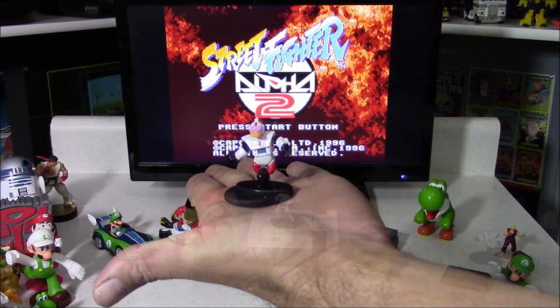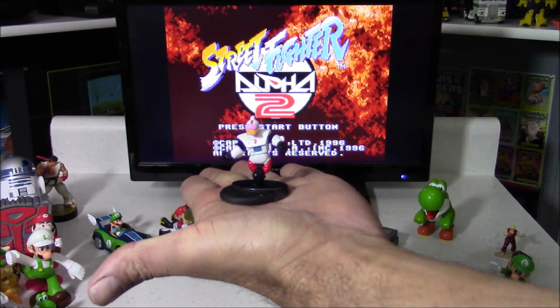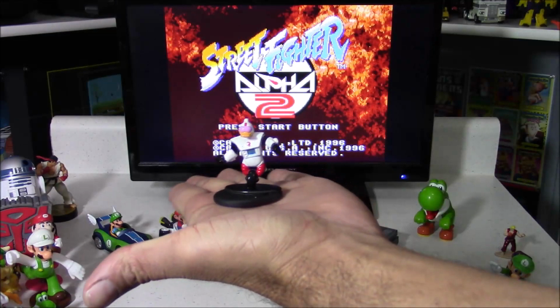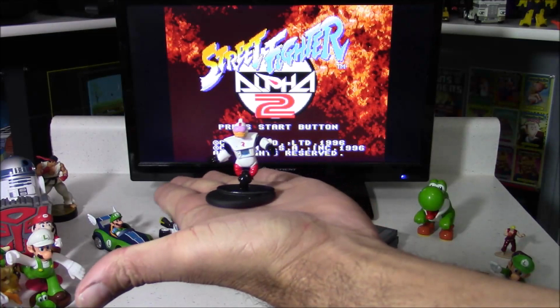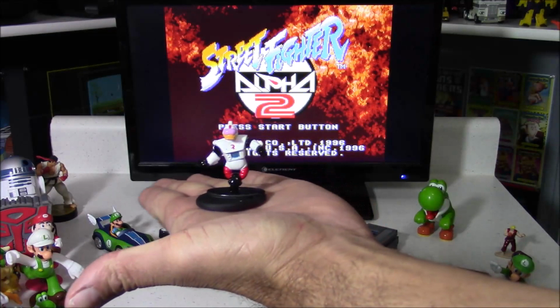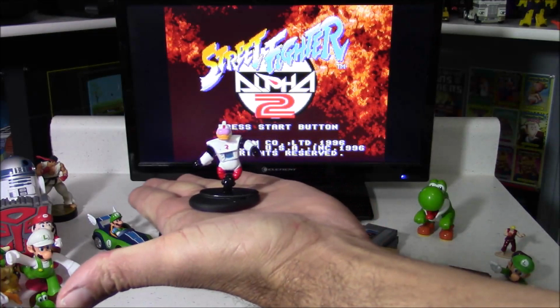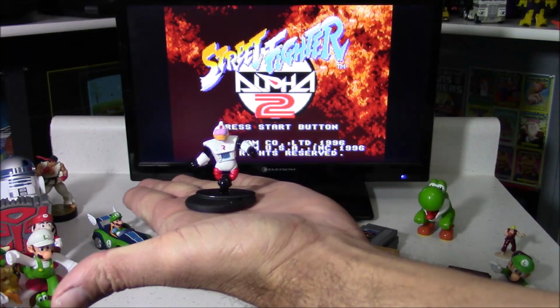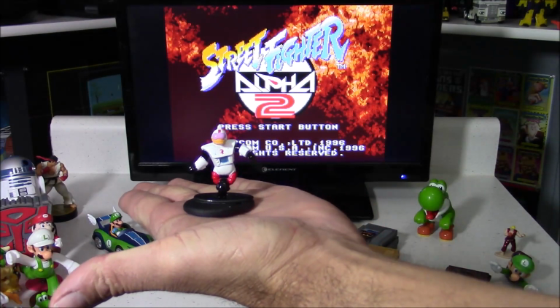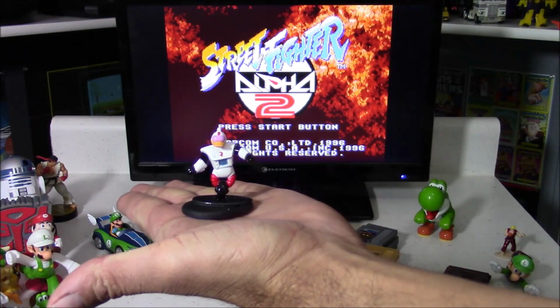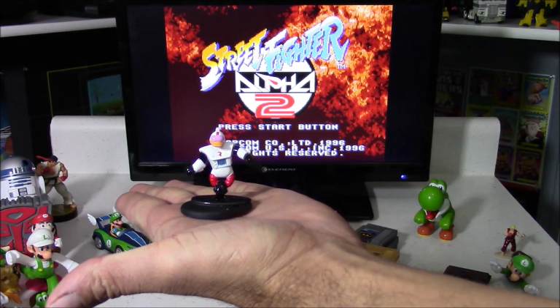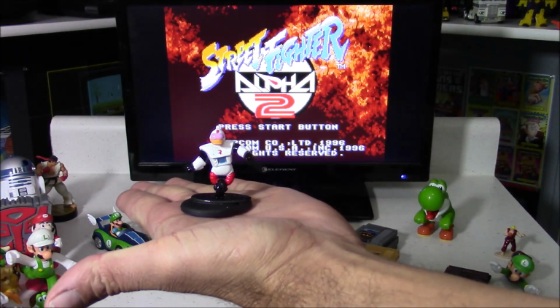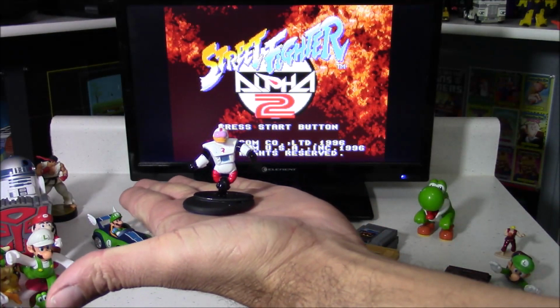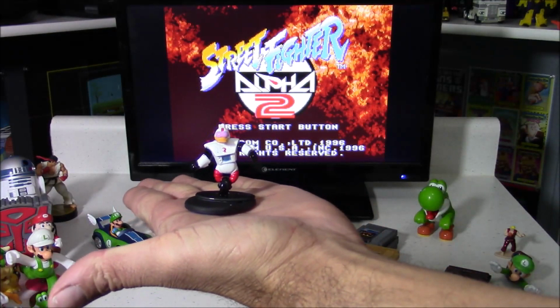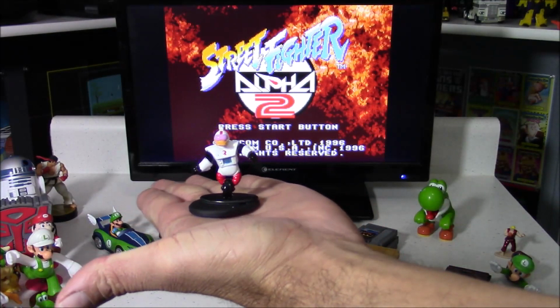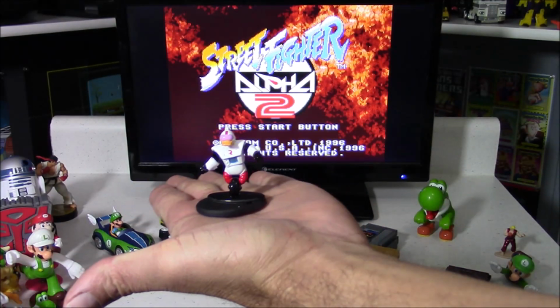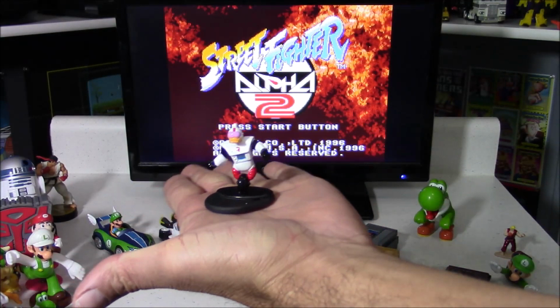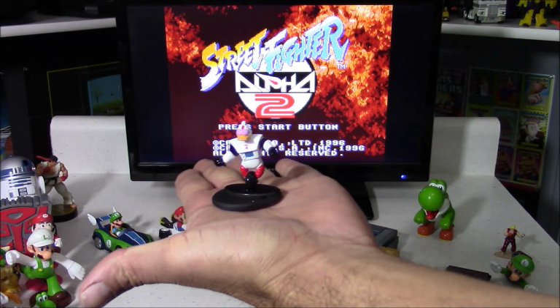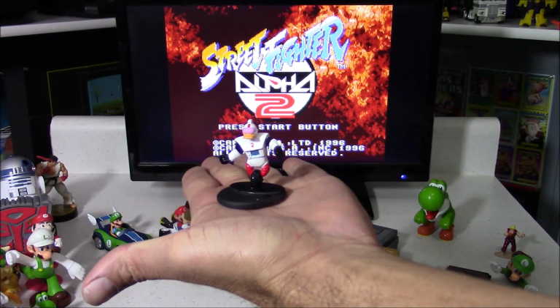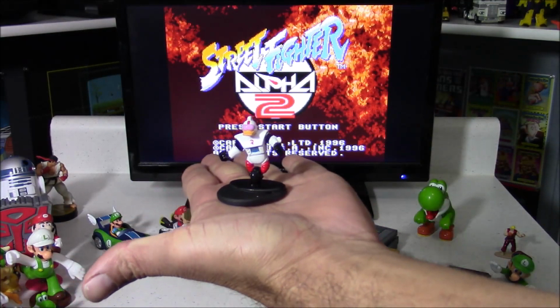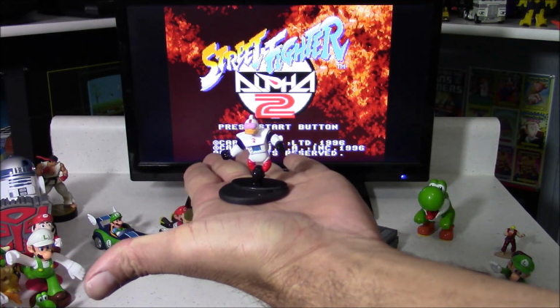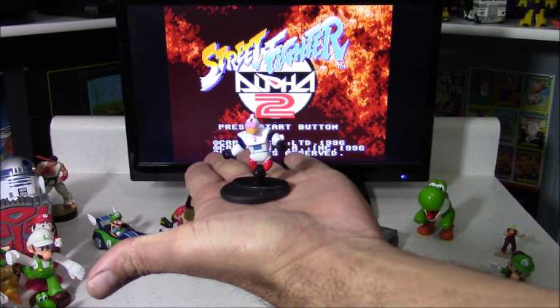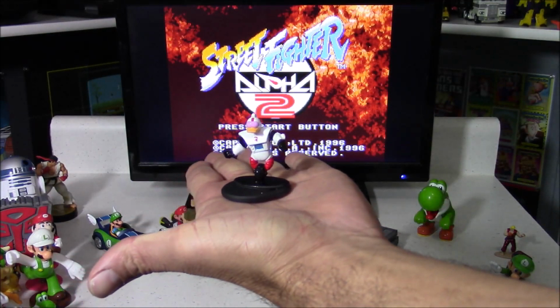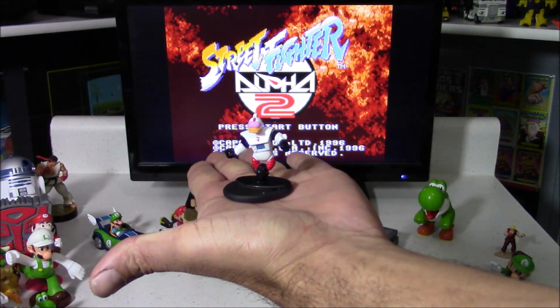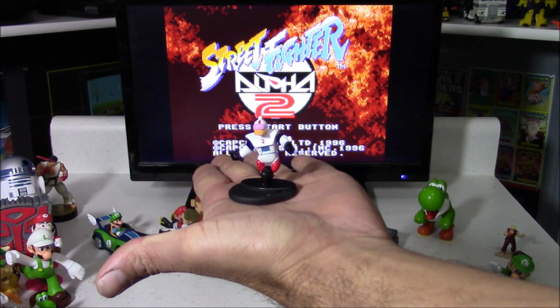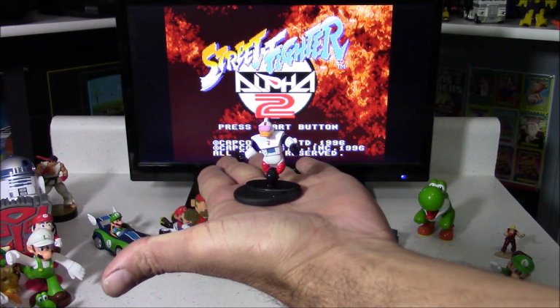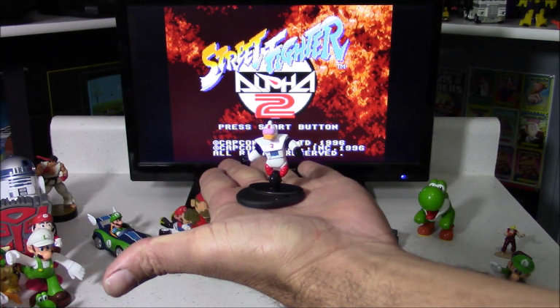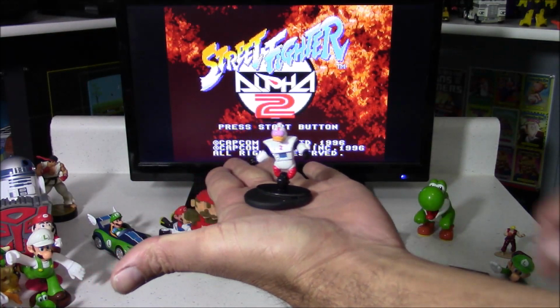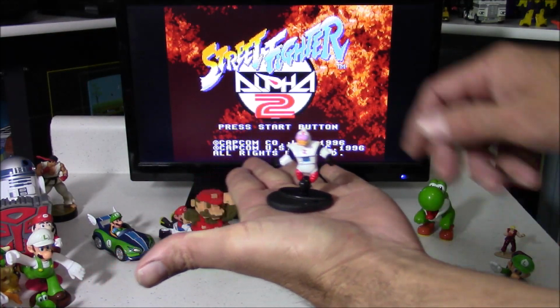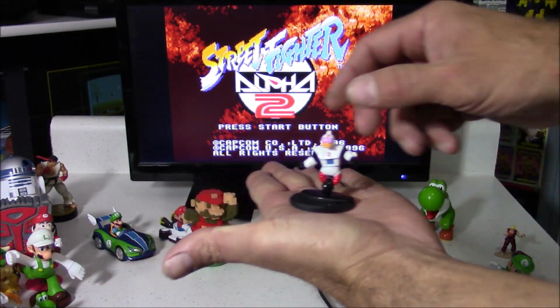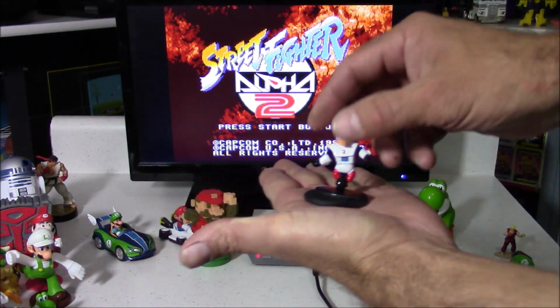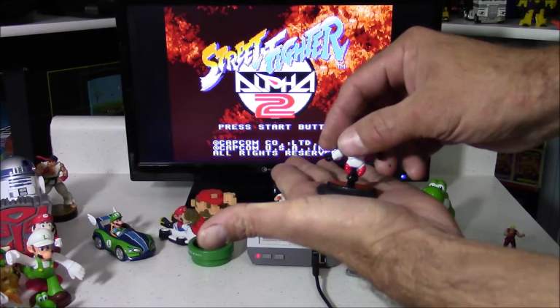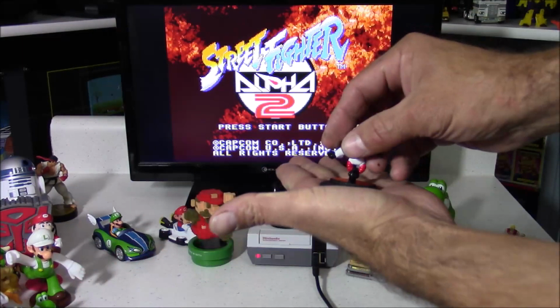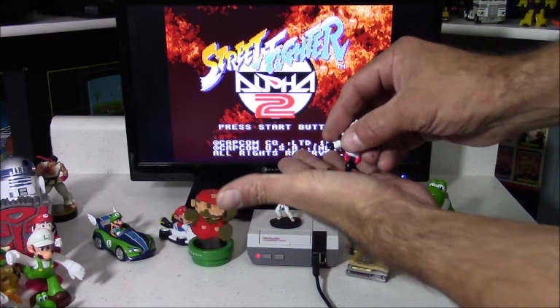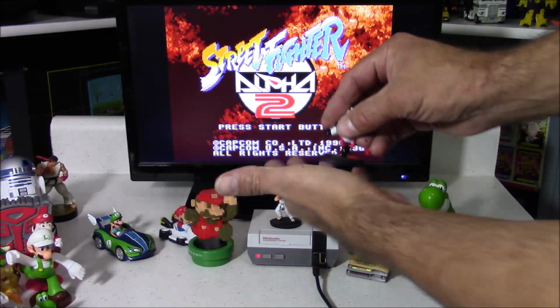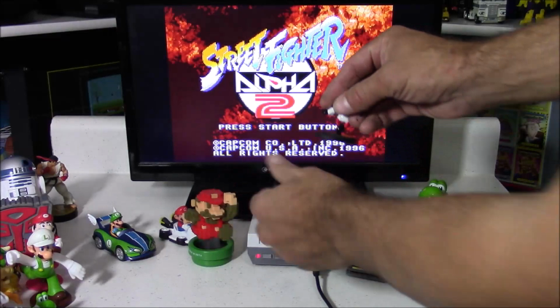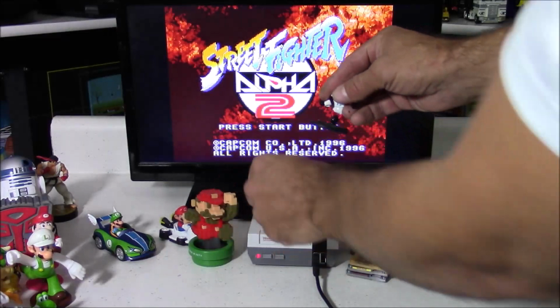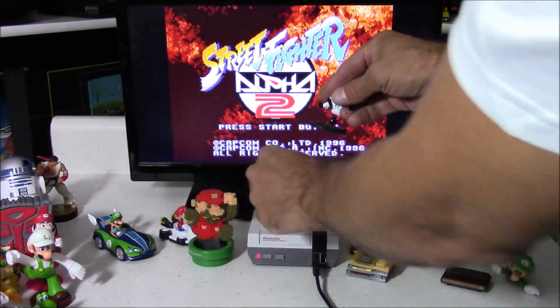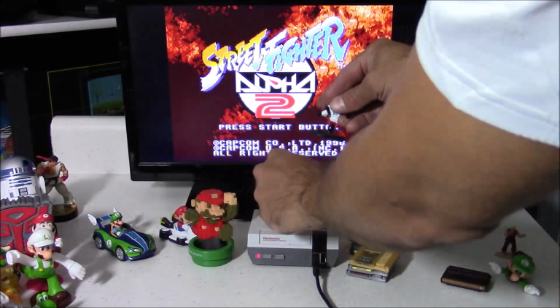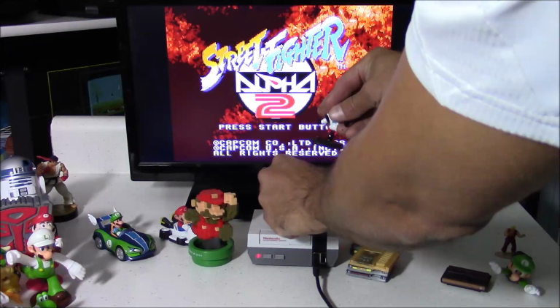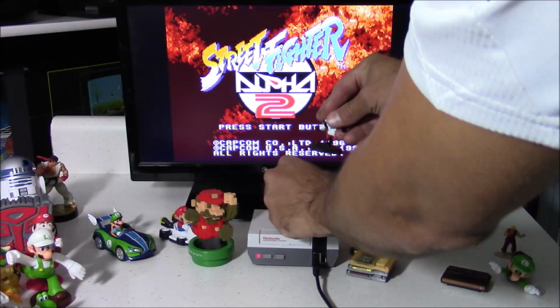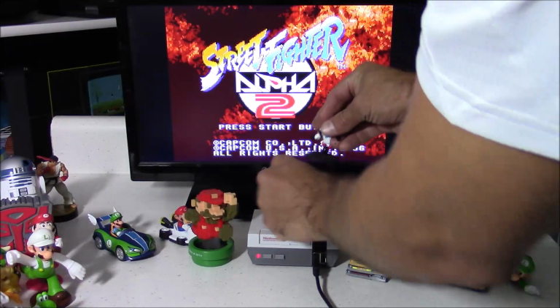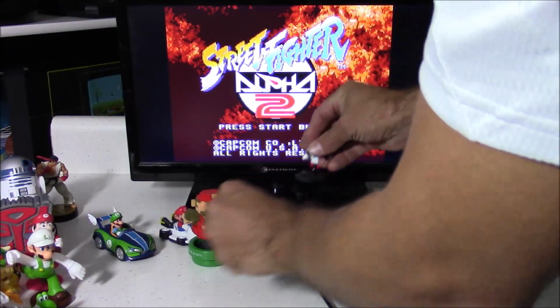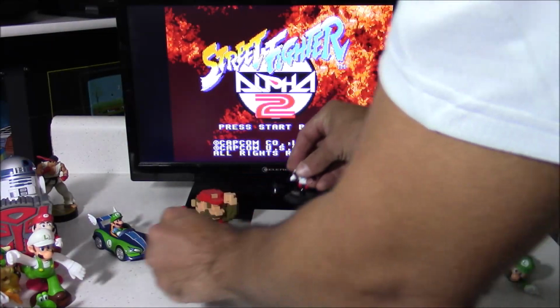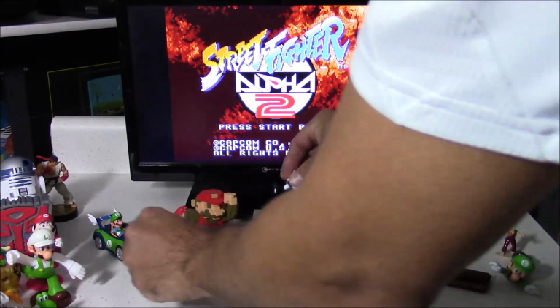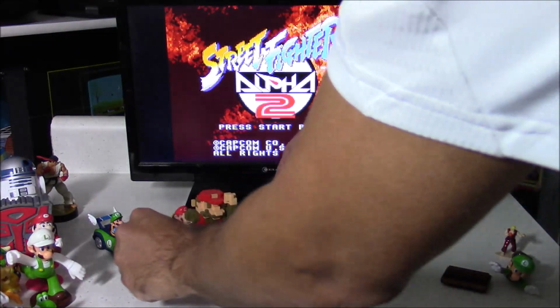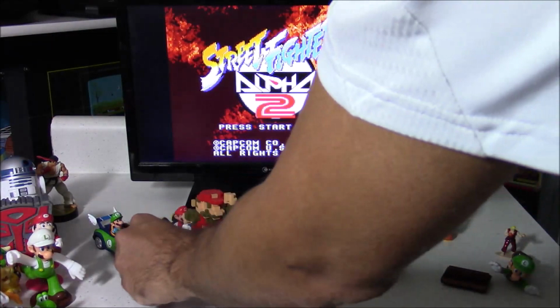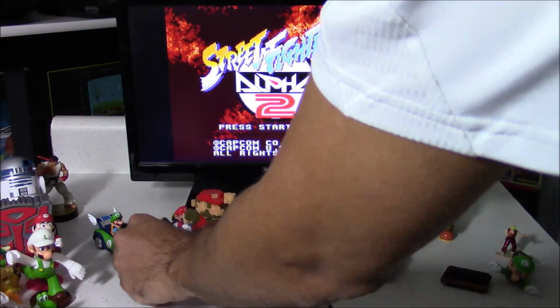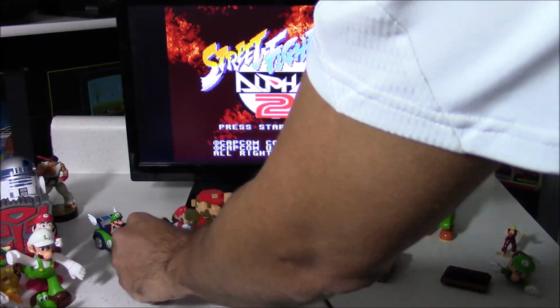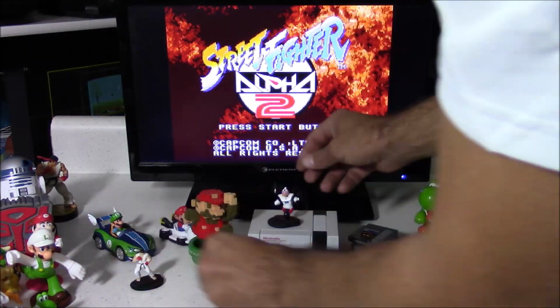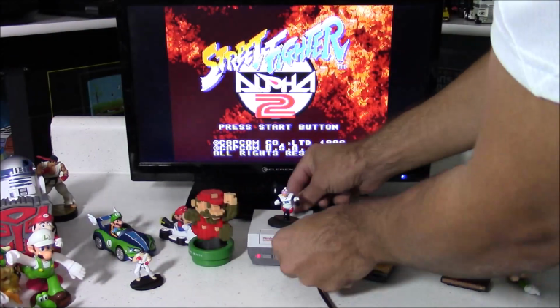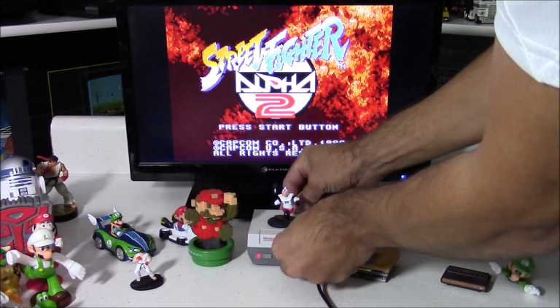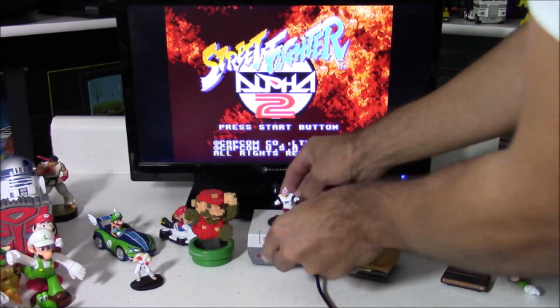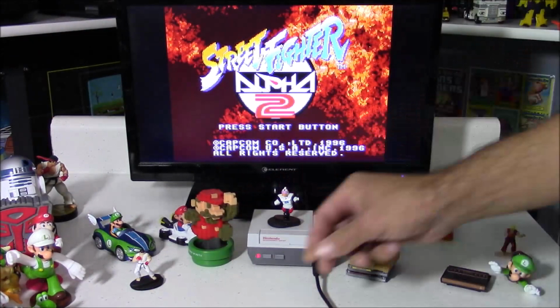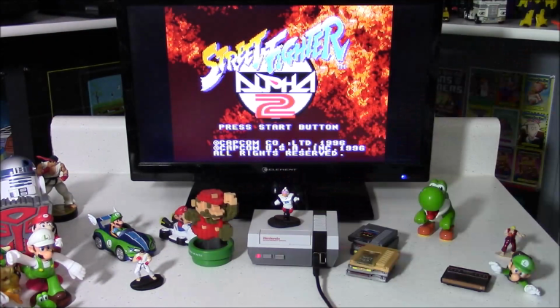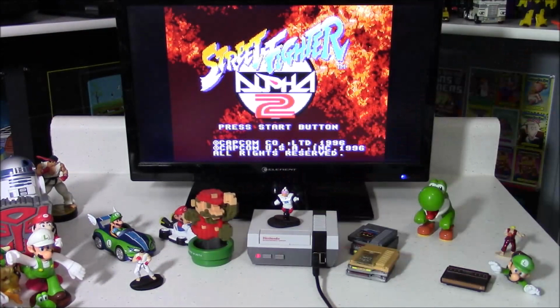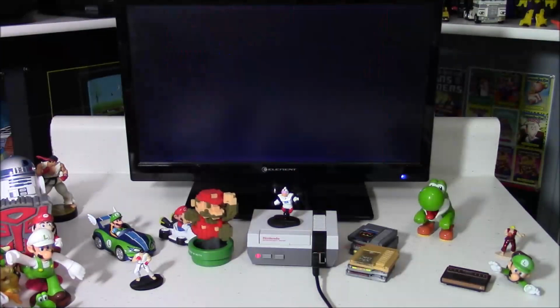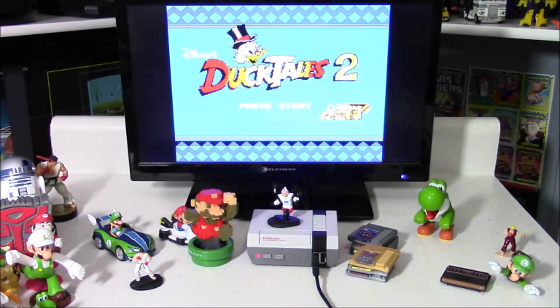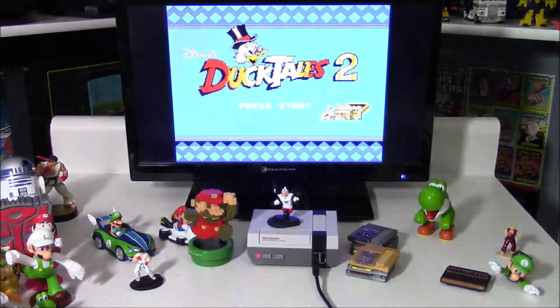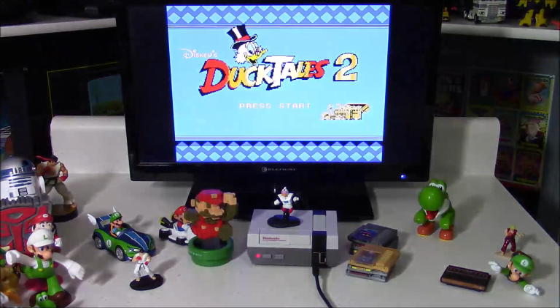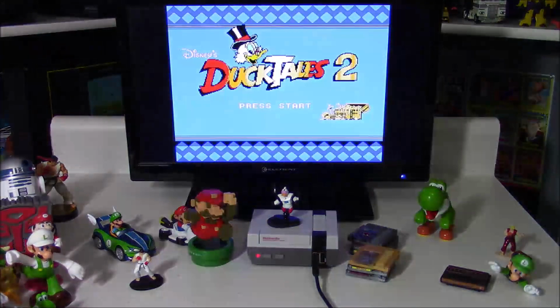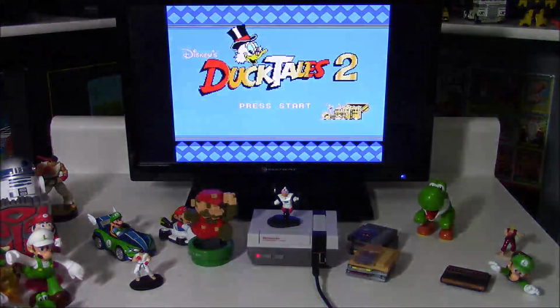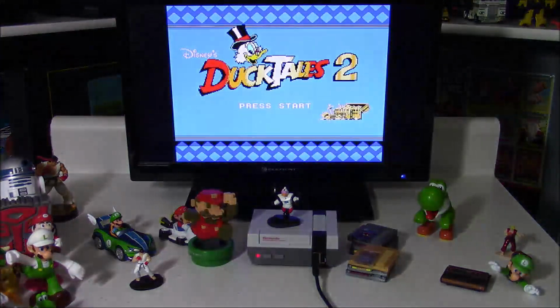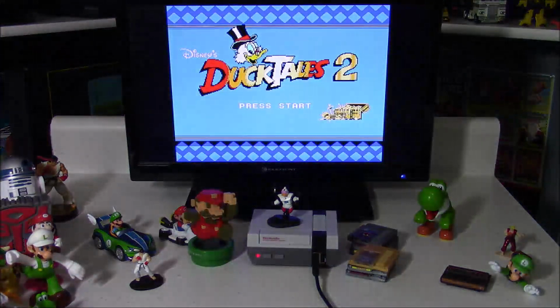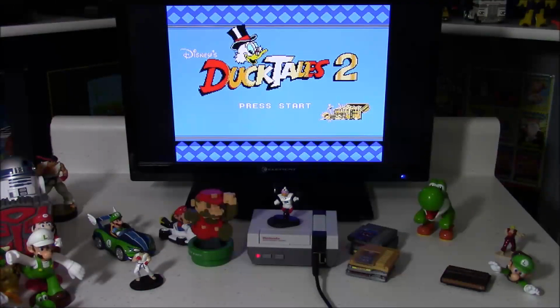Here's another miniature Amiibo — this is Gizmoduck. And there's only one appropriate game for this: DuckTales.